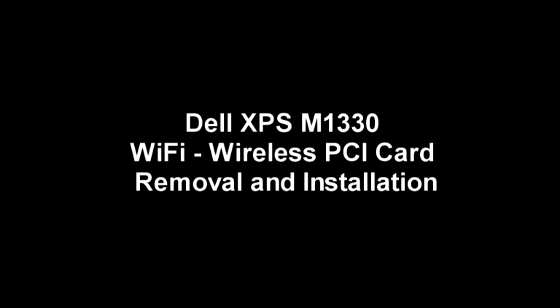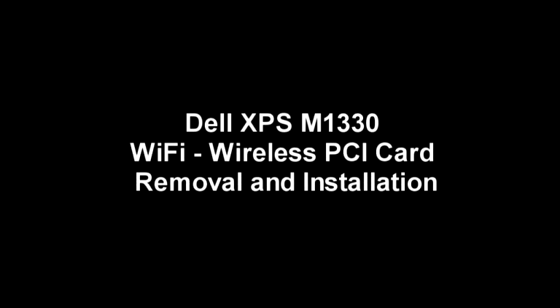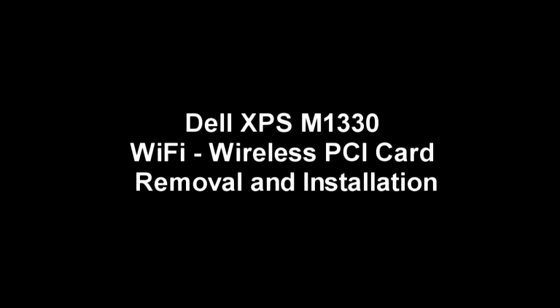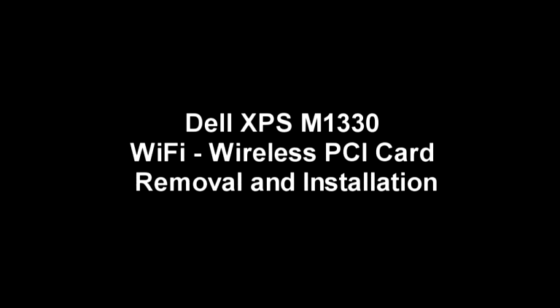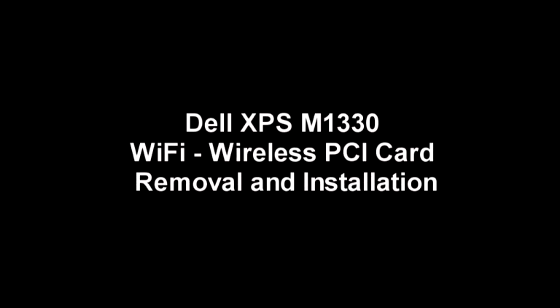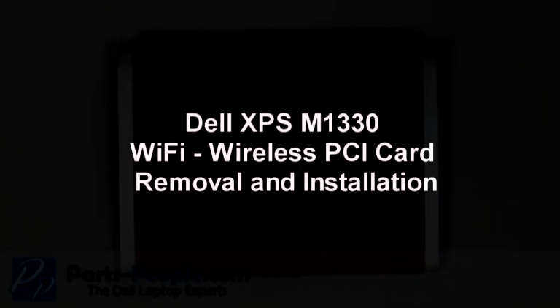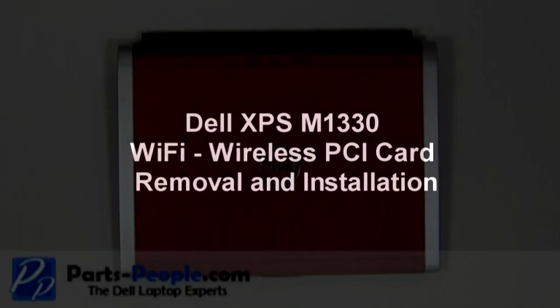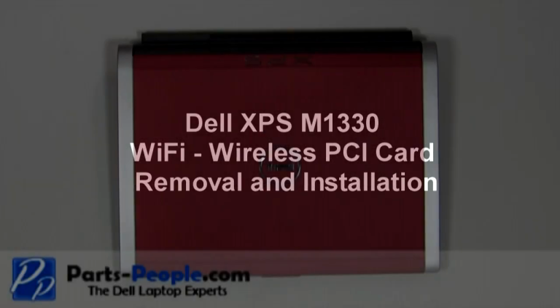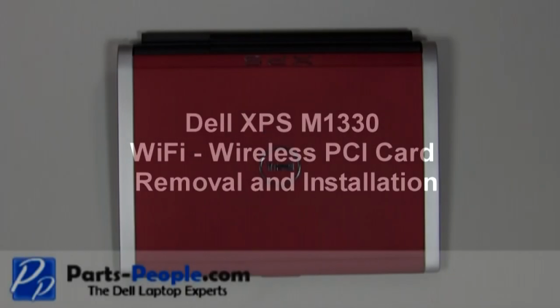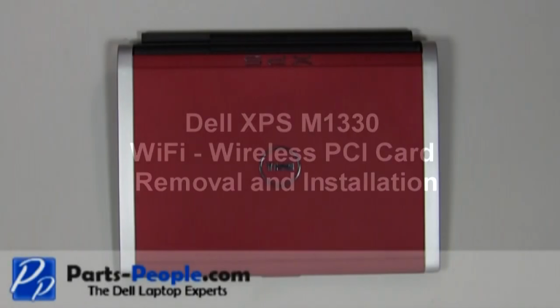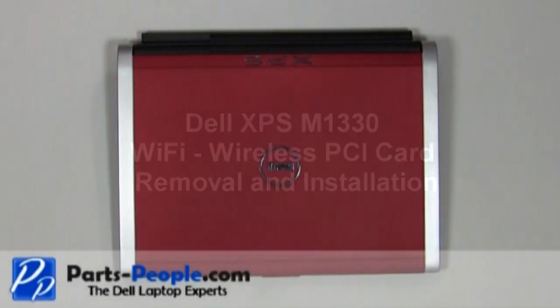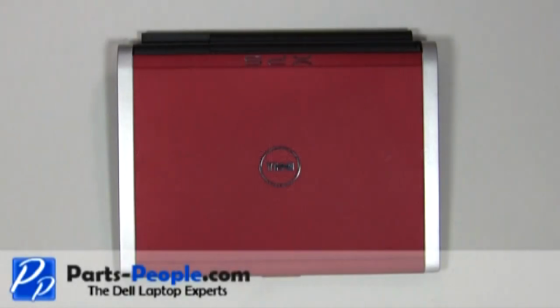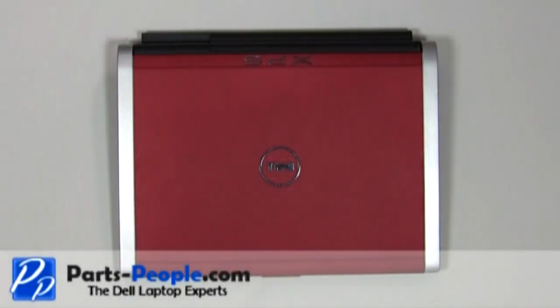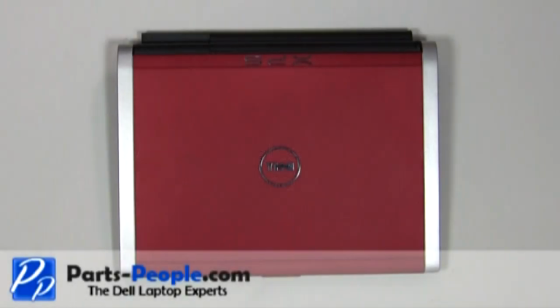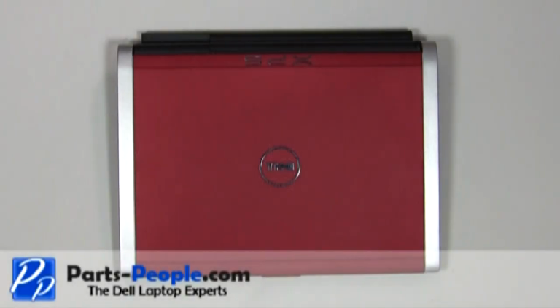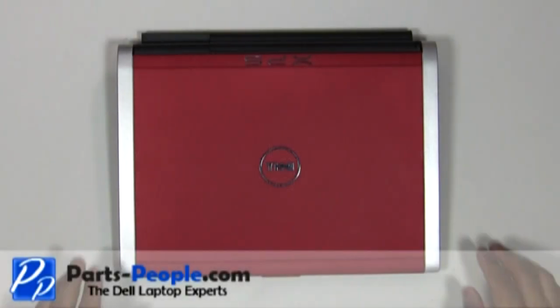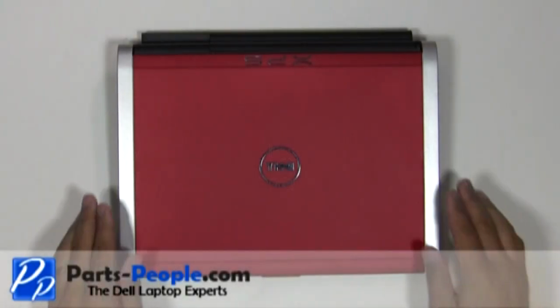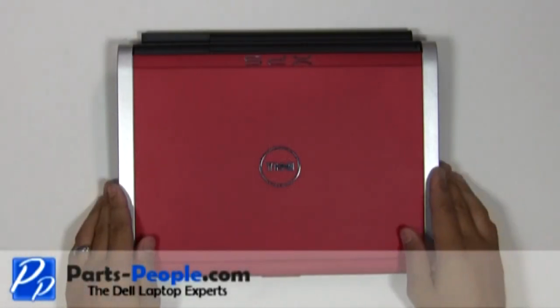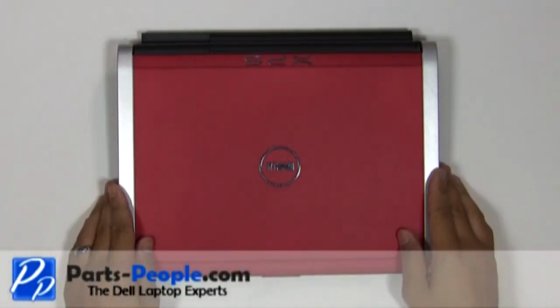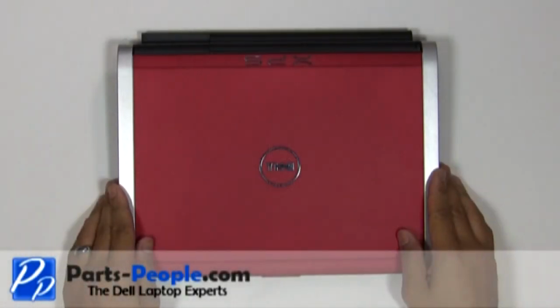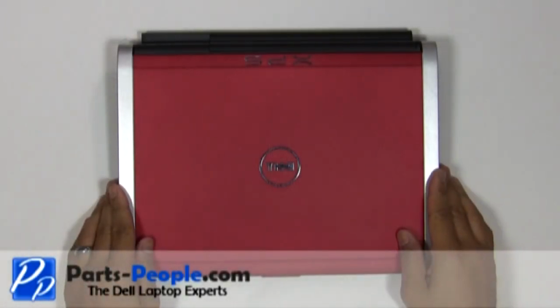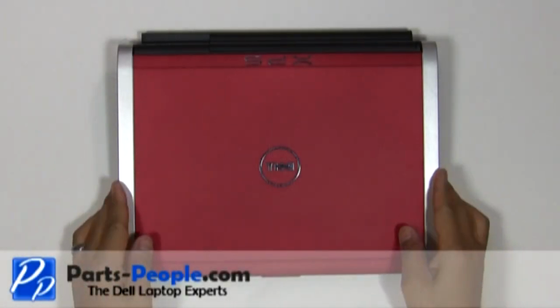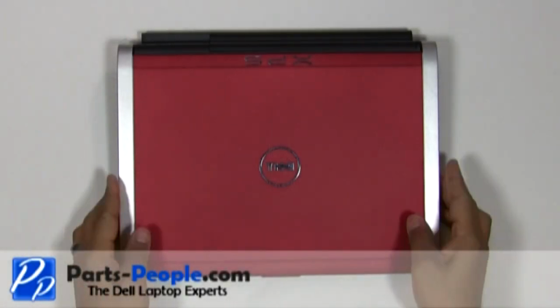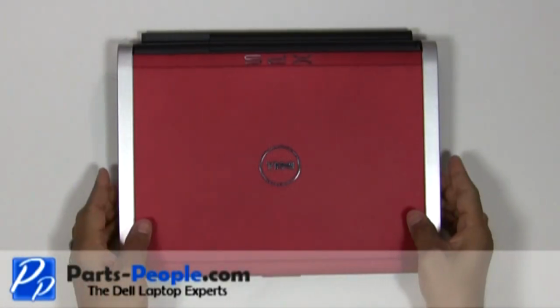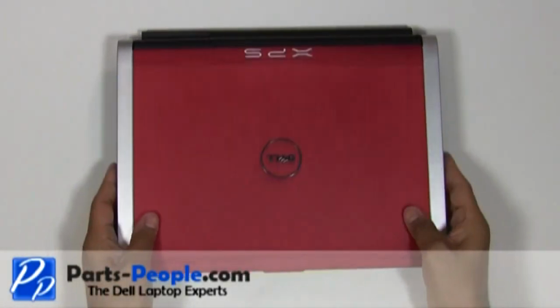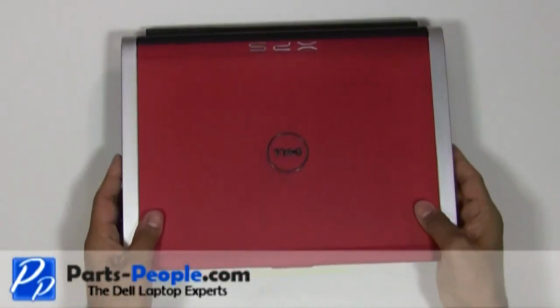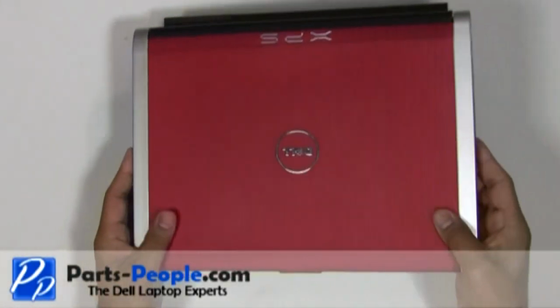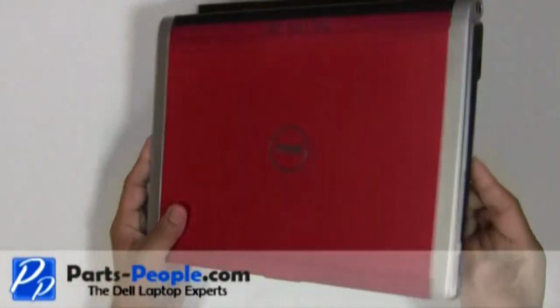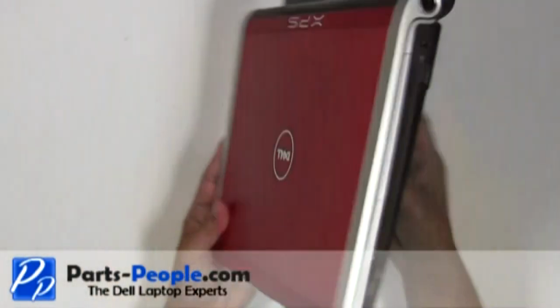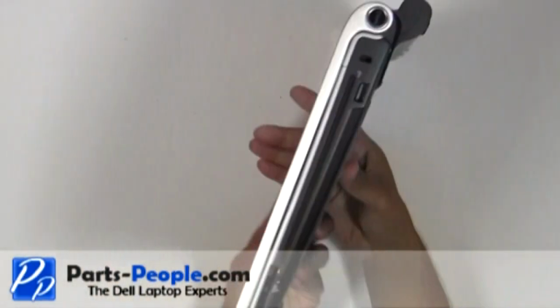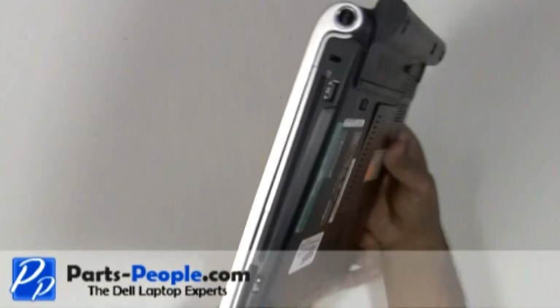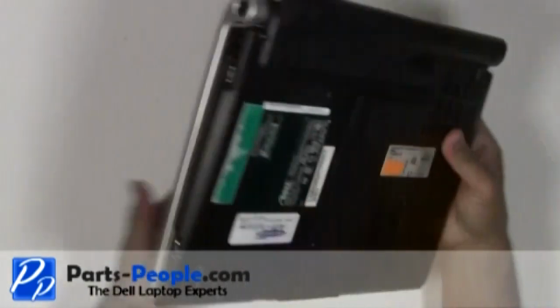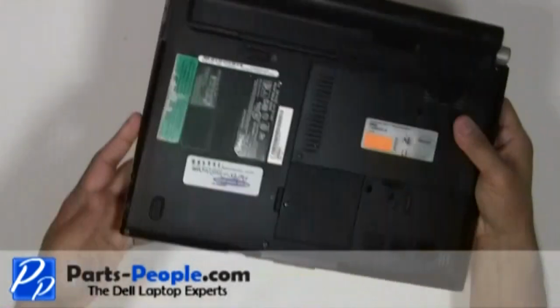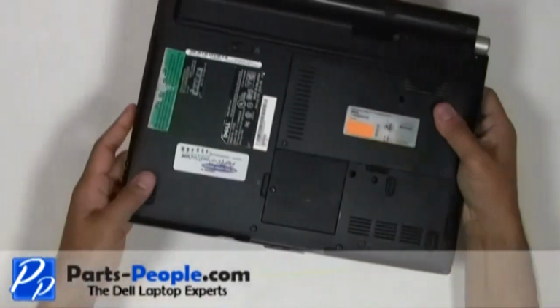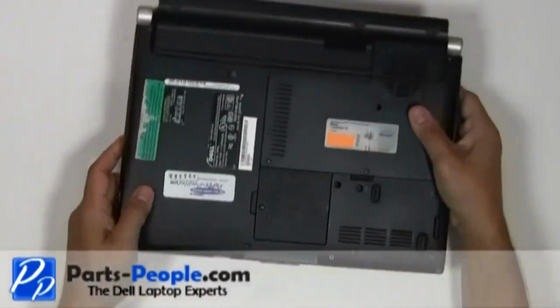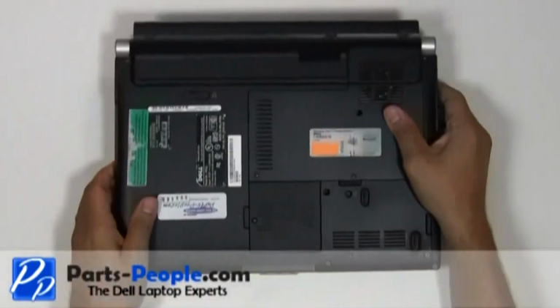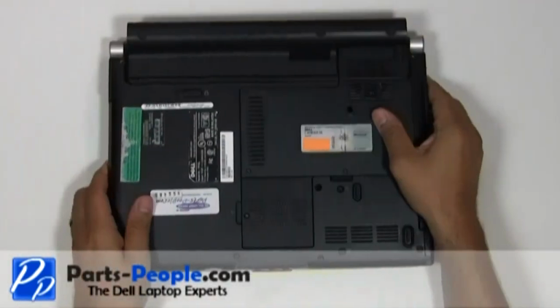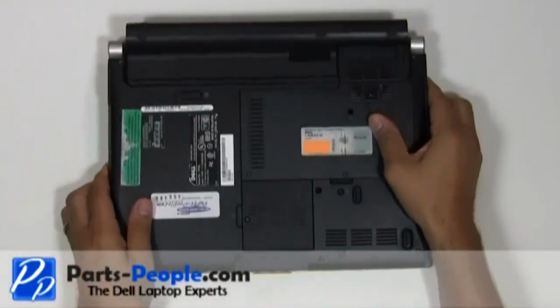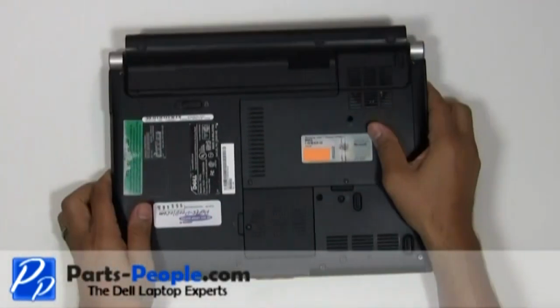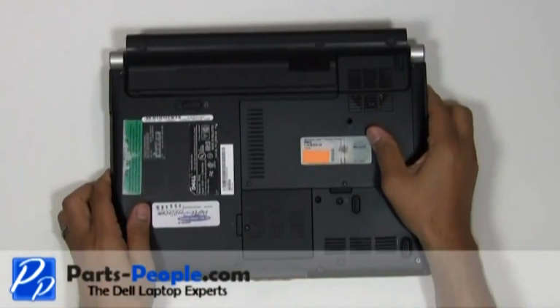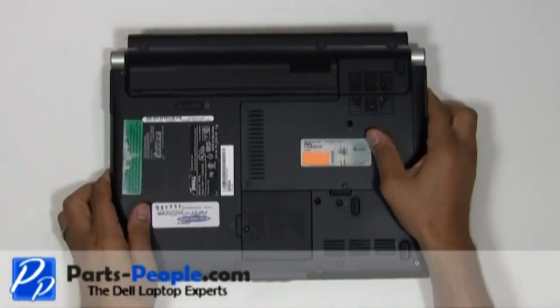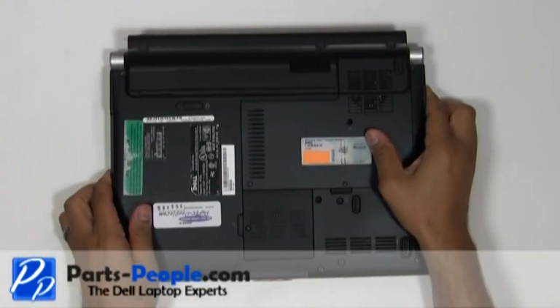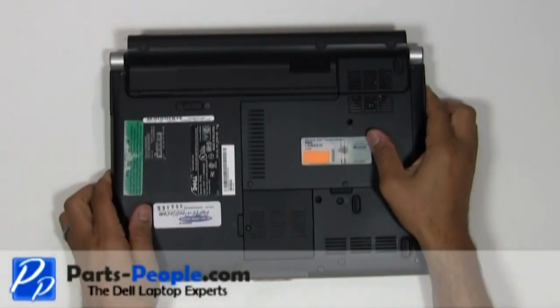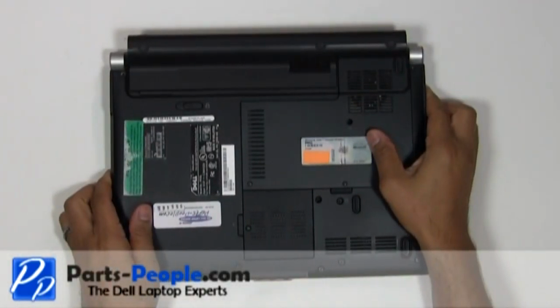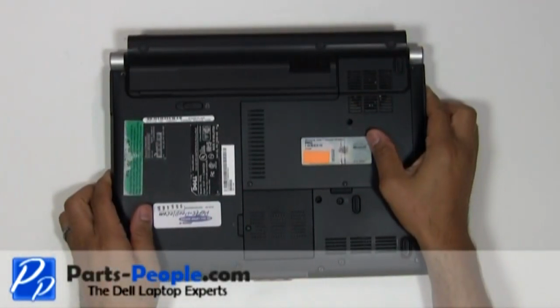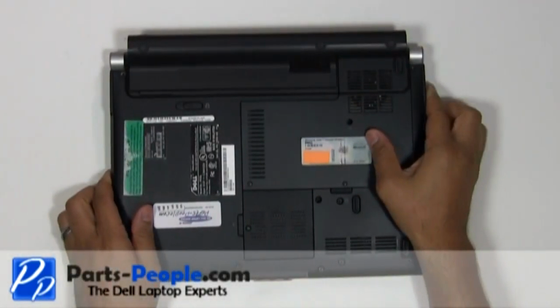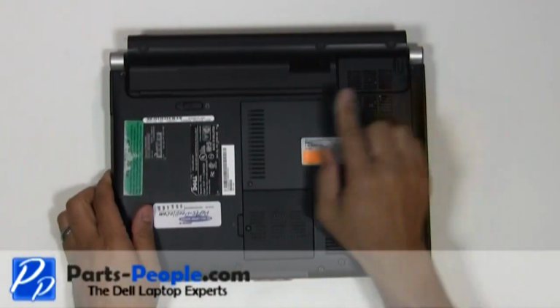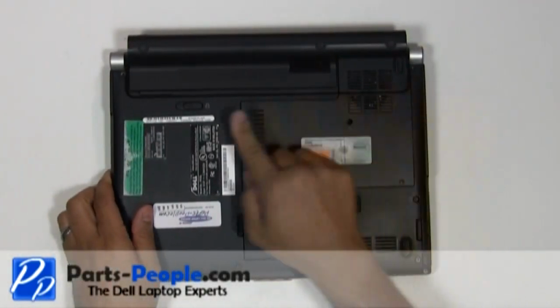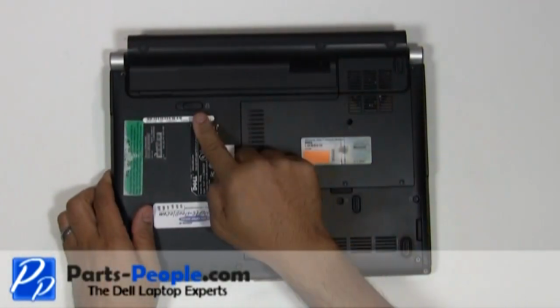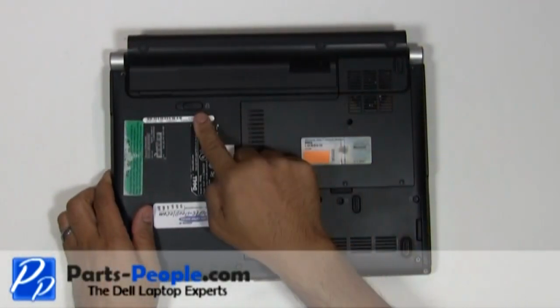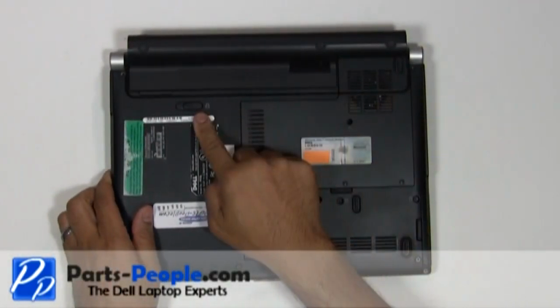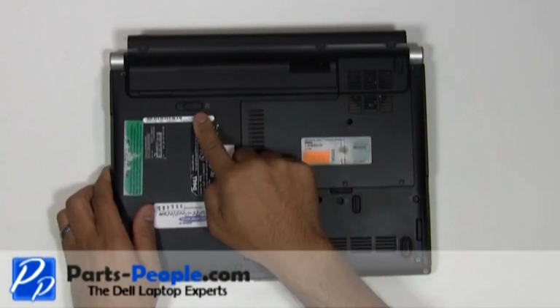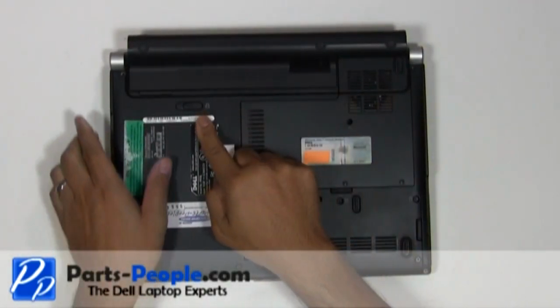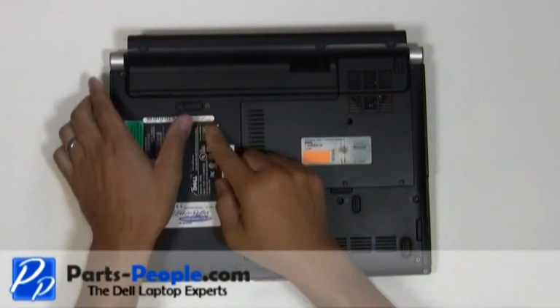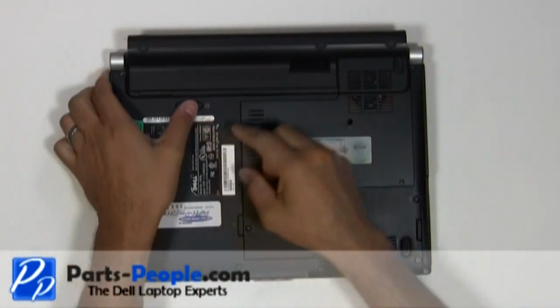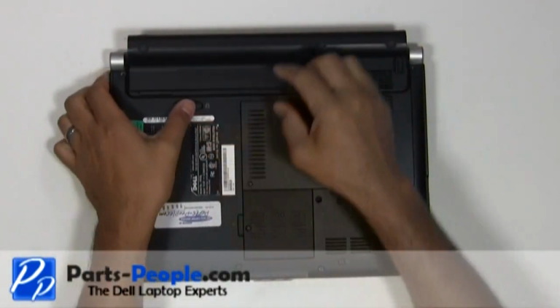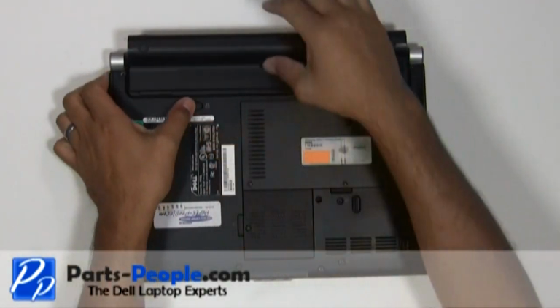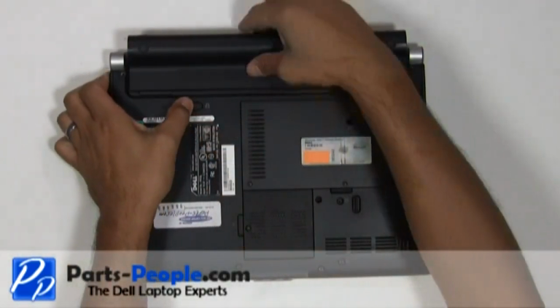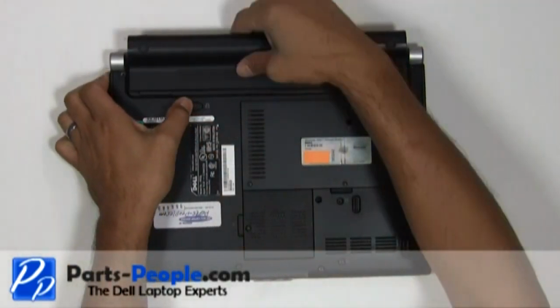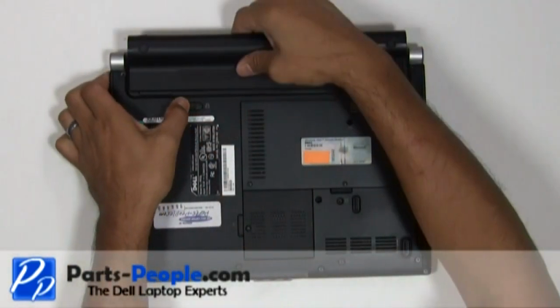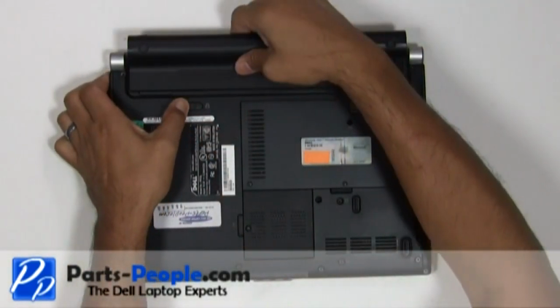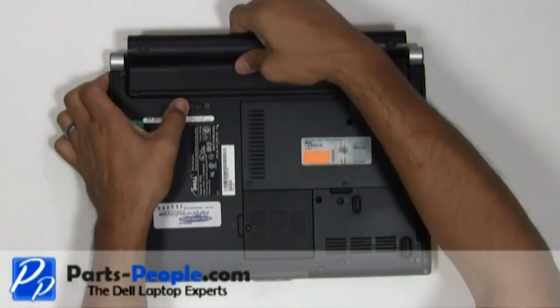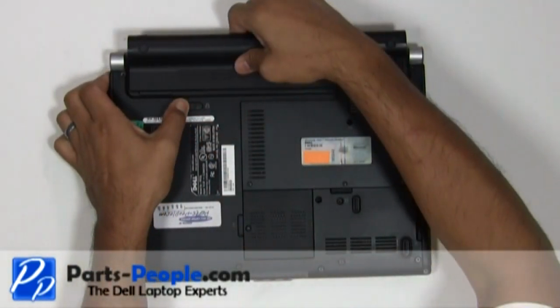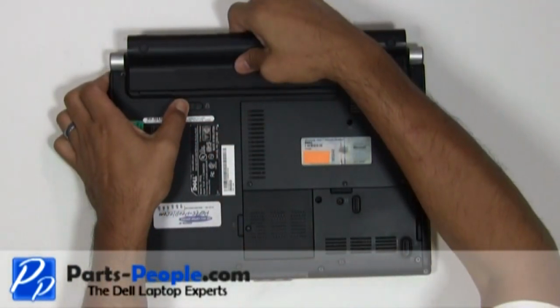For this project we will need a small Phillips head screwdriver and a flat head screwdriver. Before we begin, always remove the battery and AC adapter.